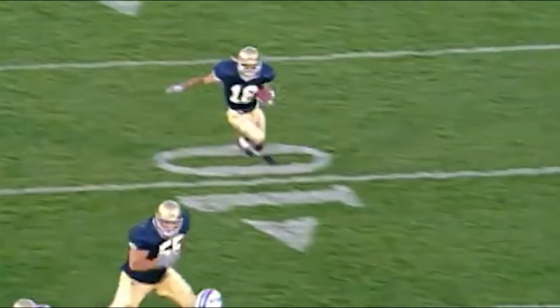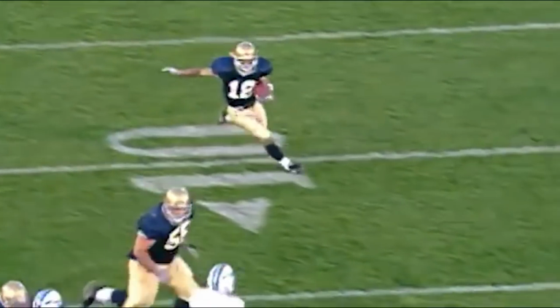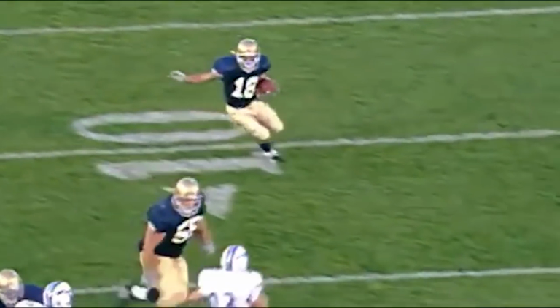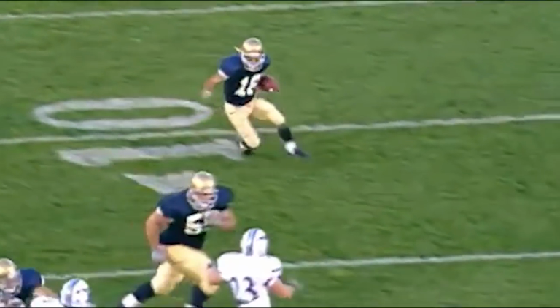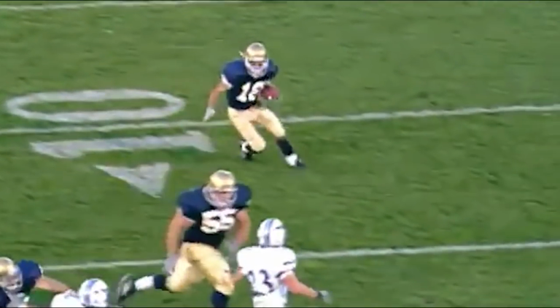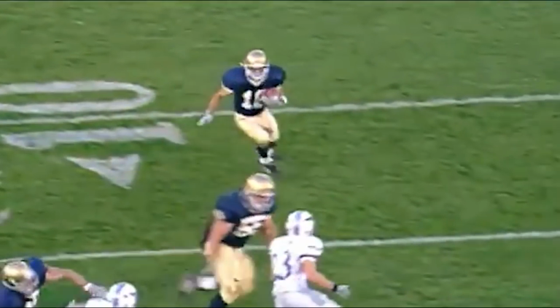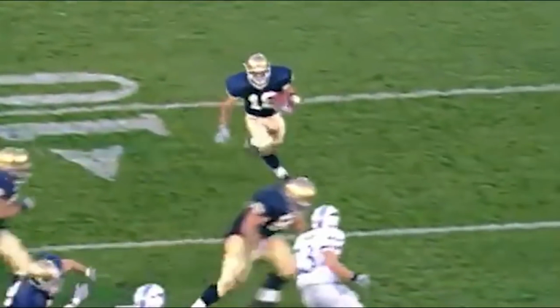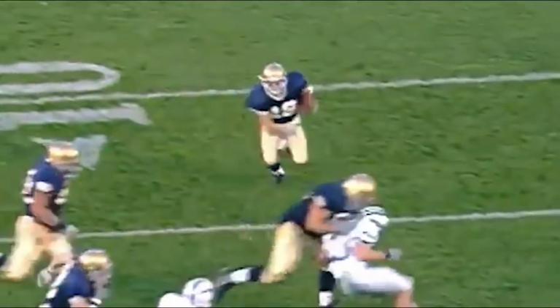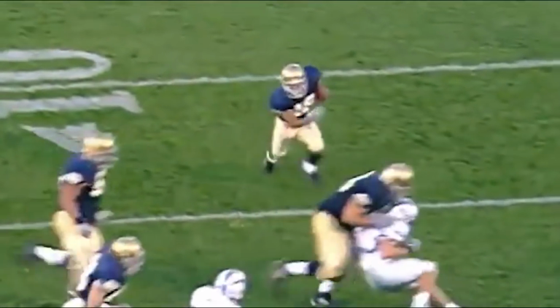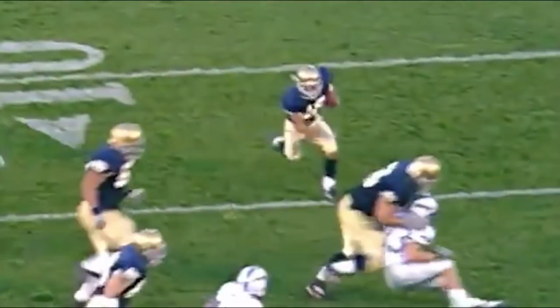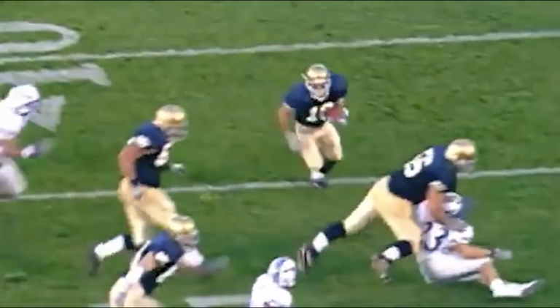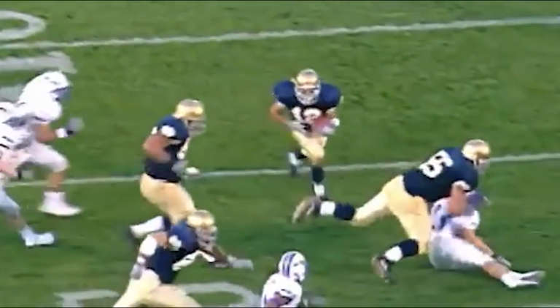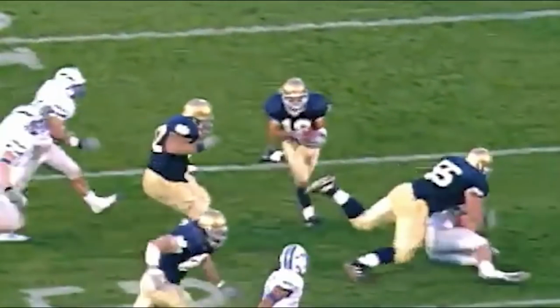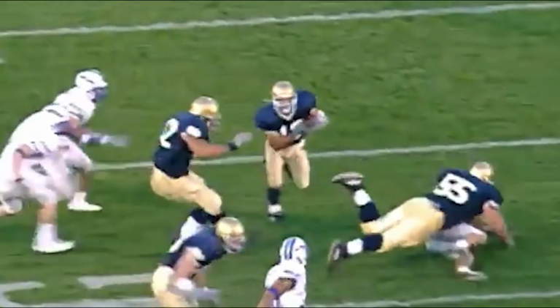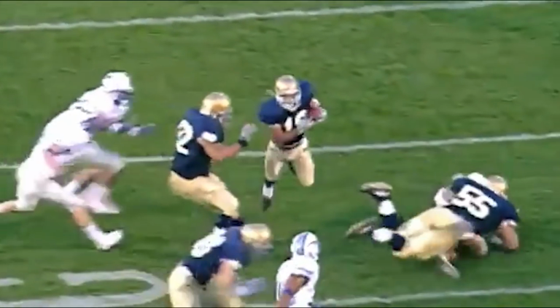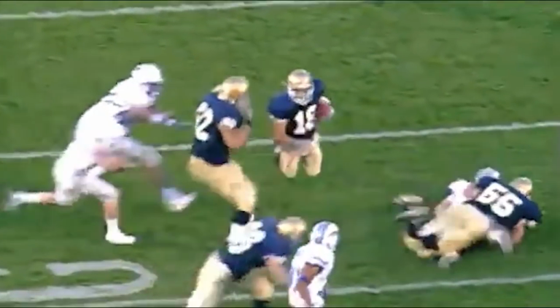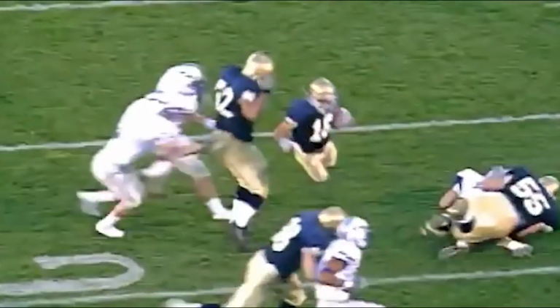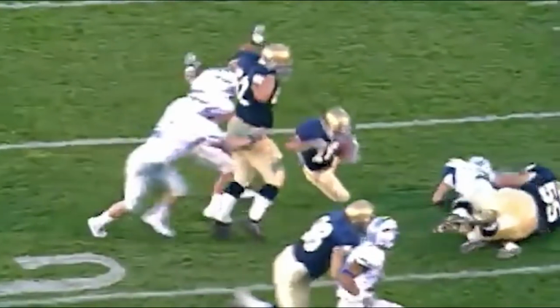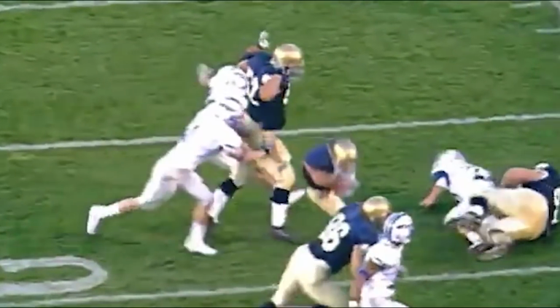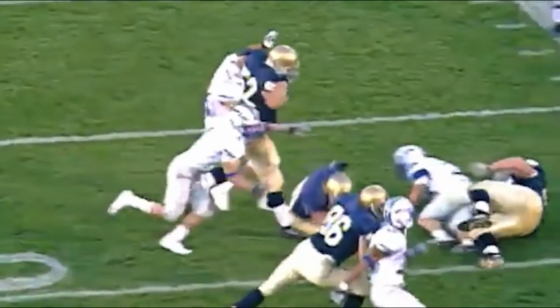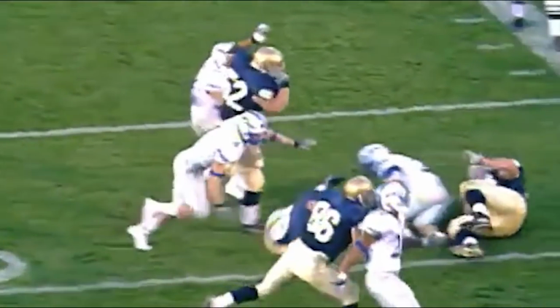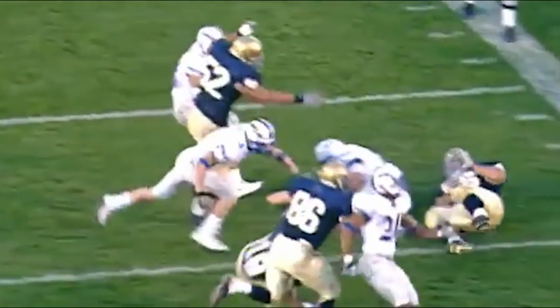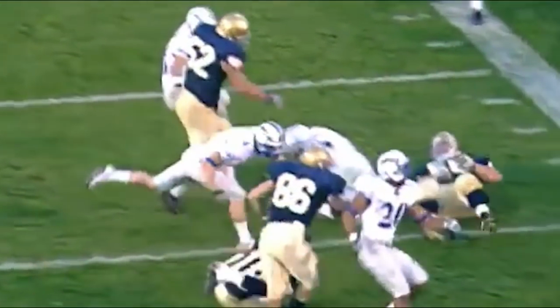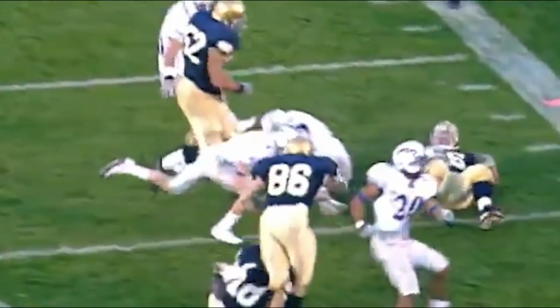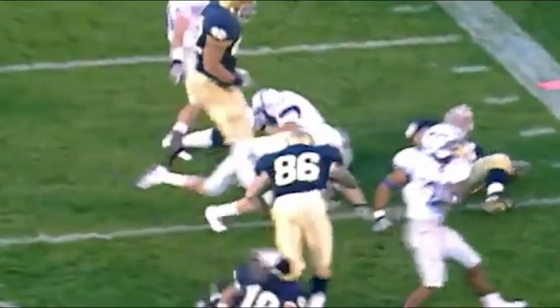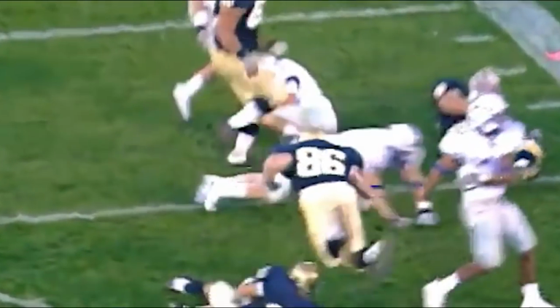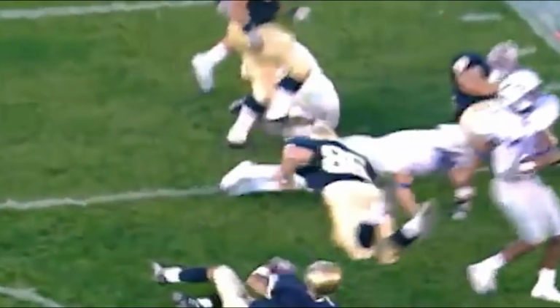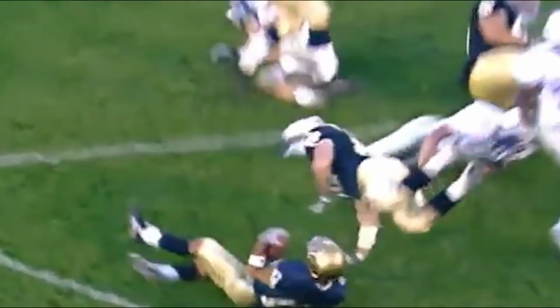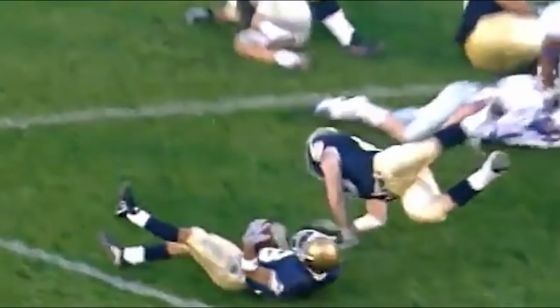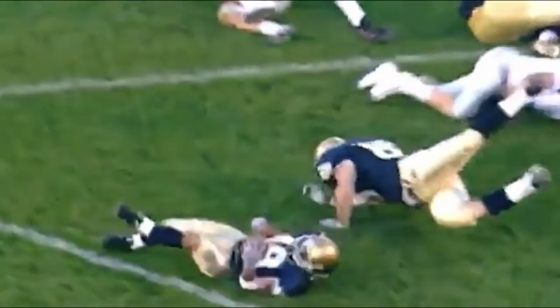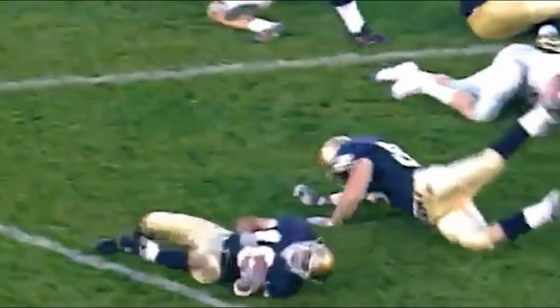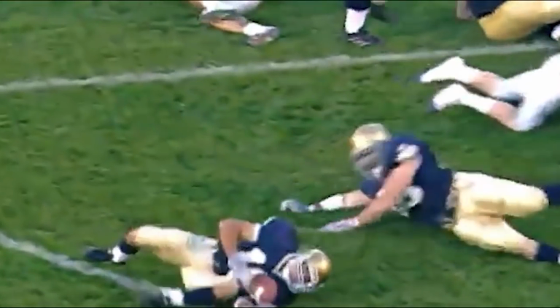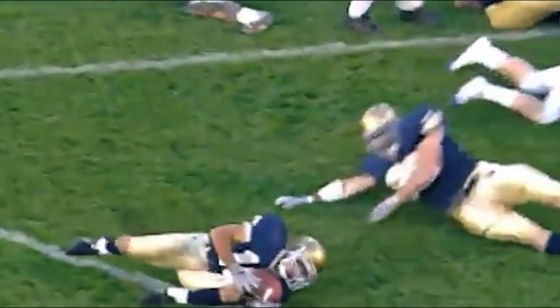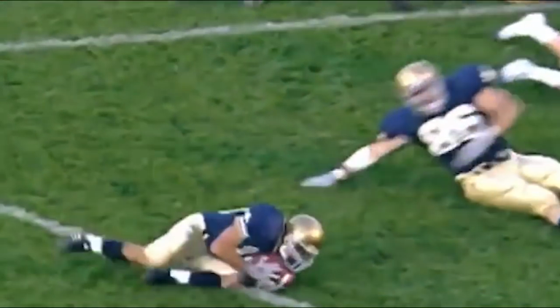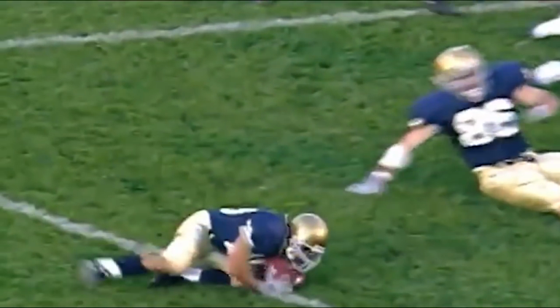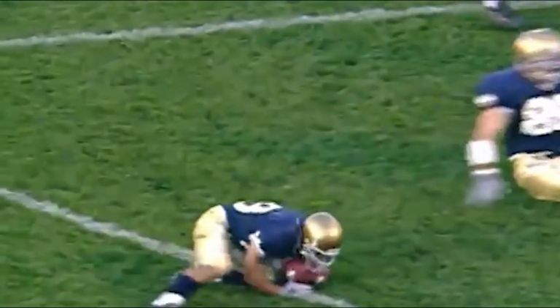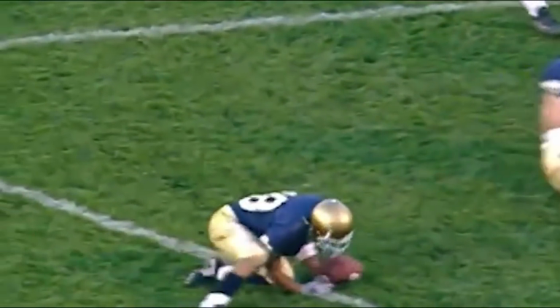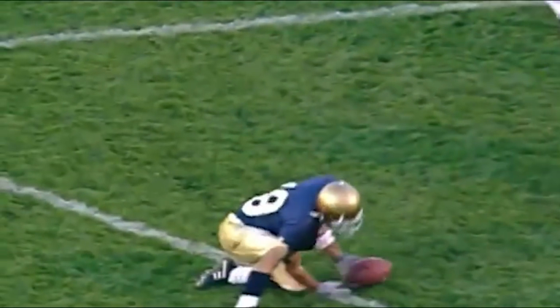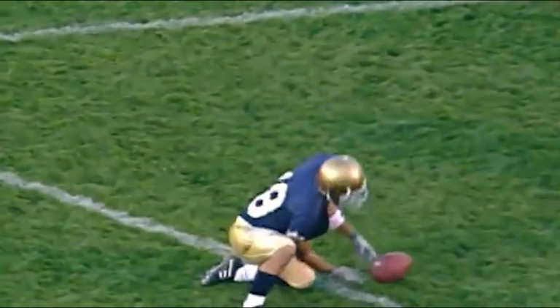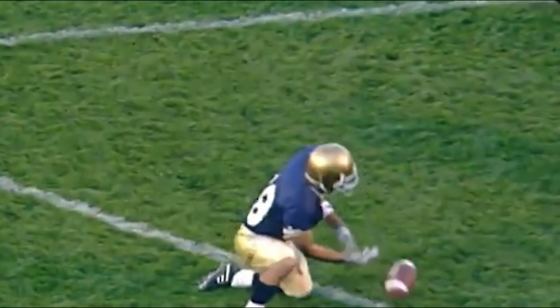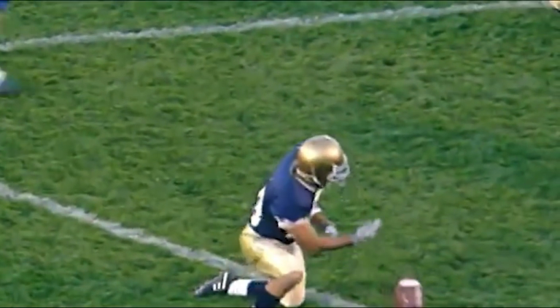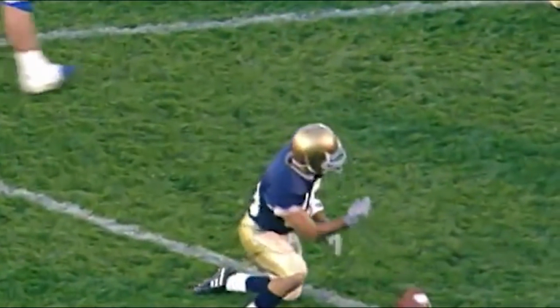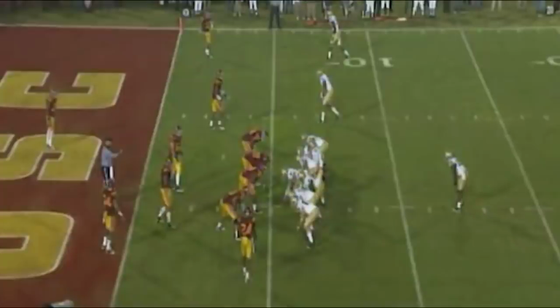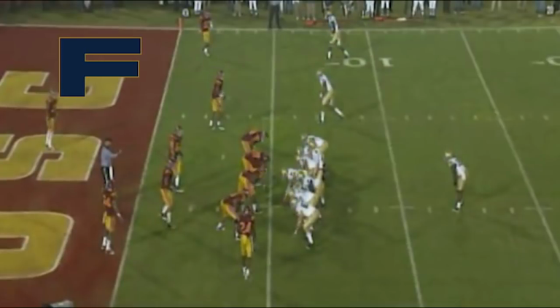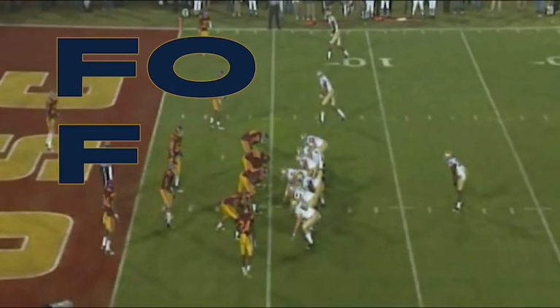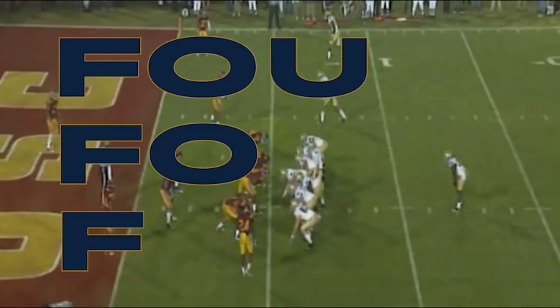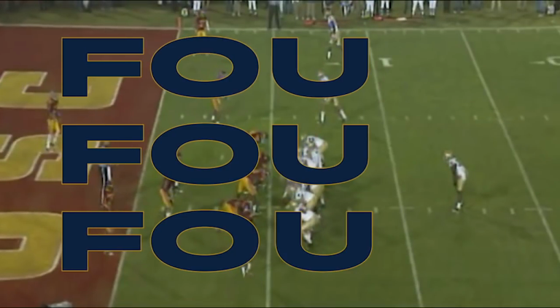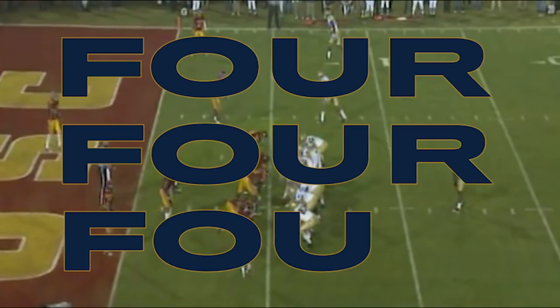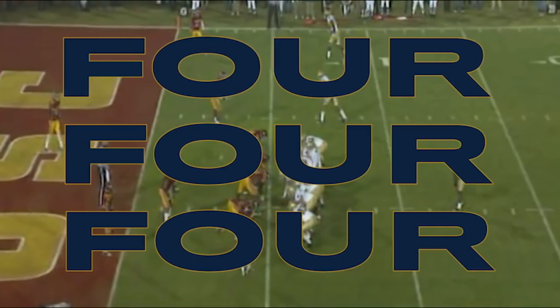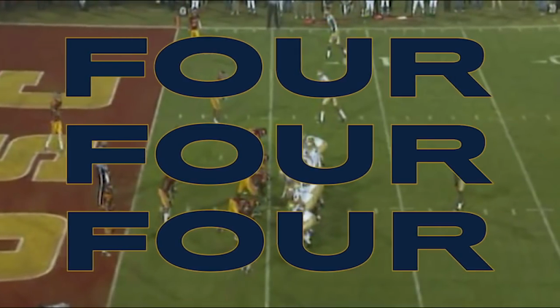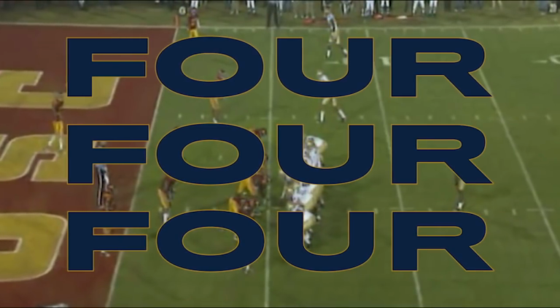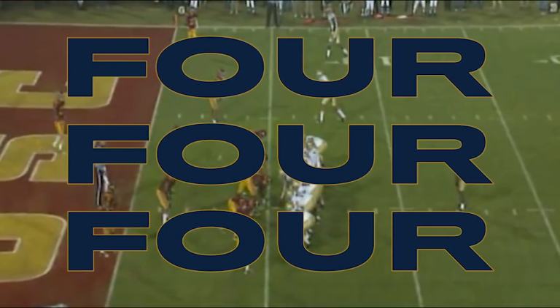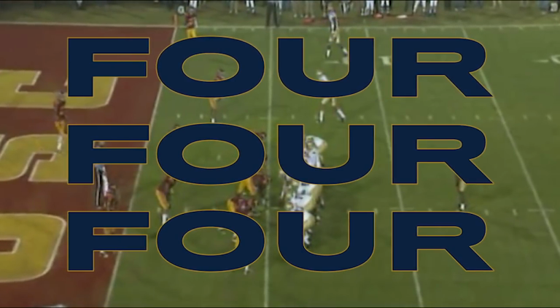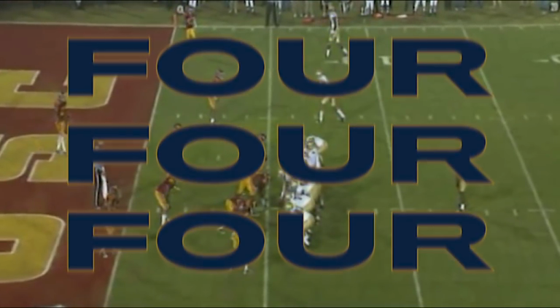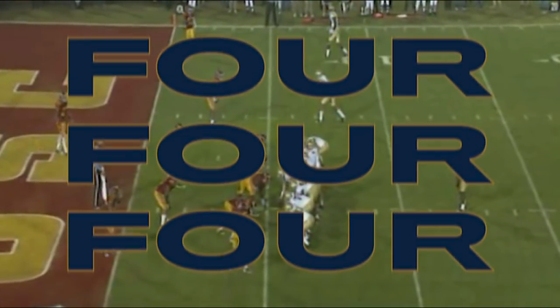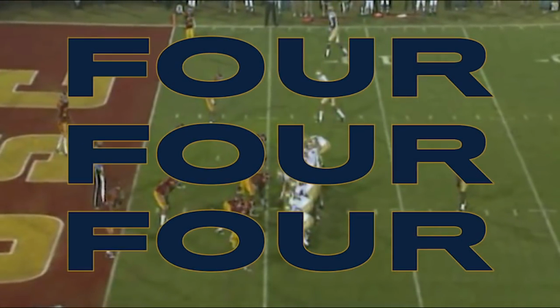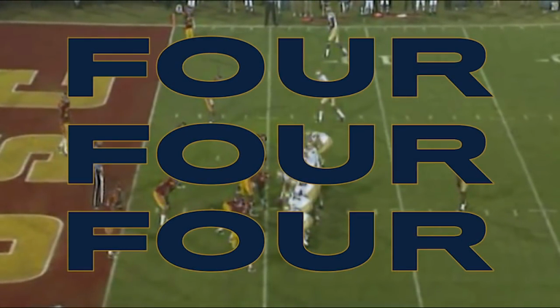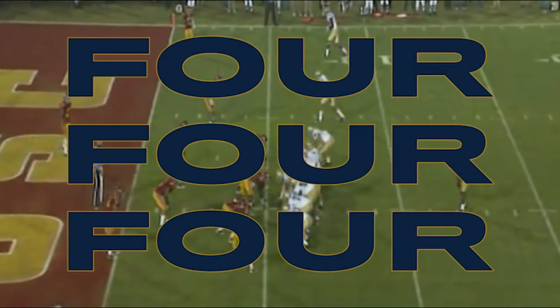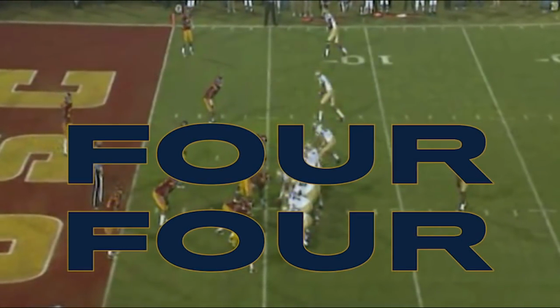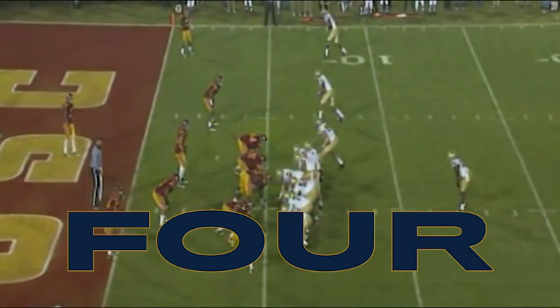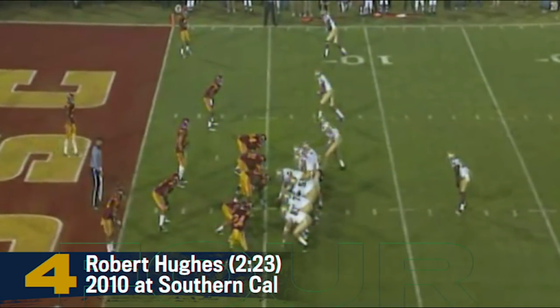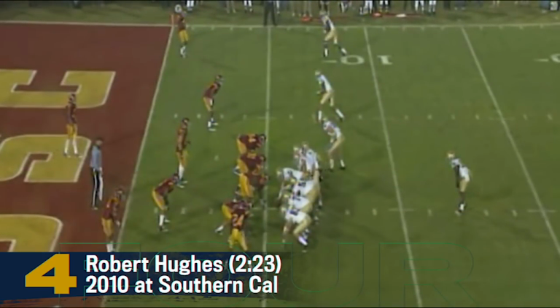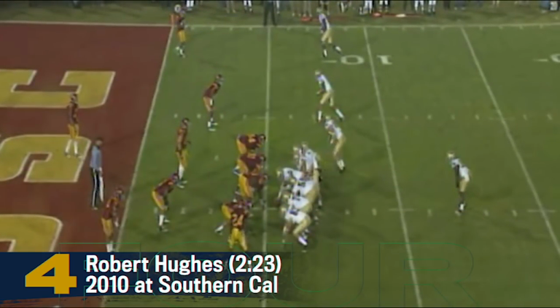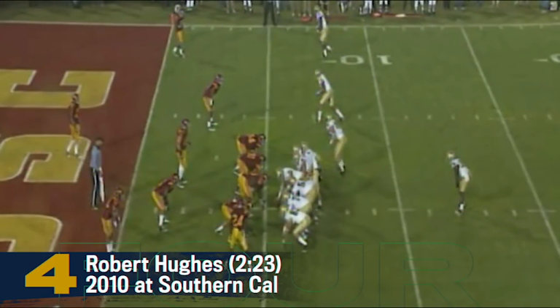You like that call? Yeah, I do. If it works, I always like it. Has it just outside the five-yard line.